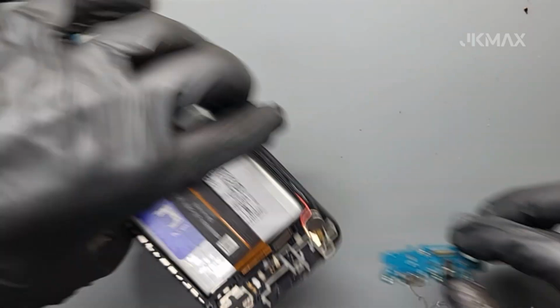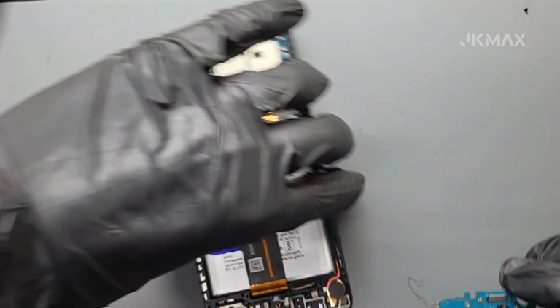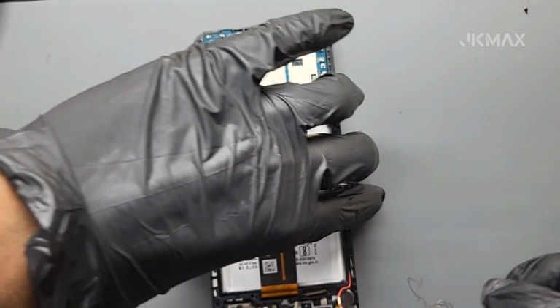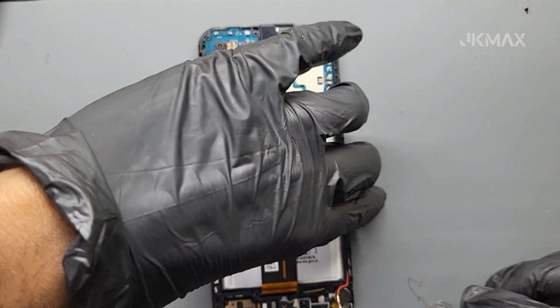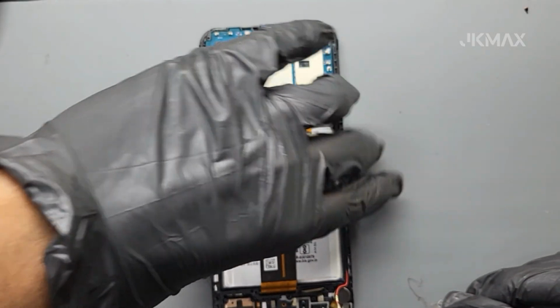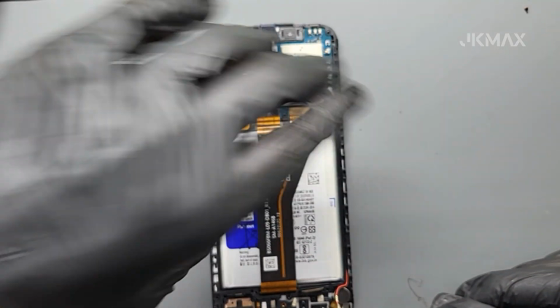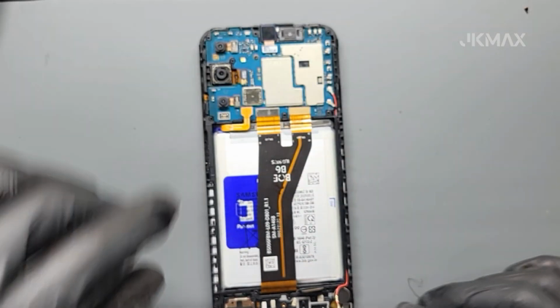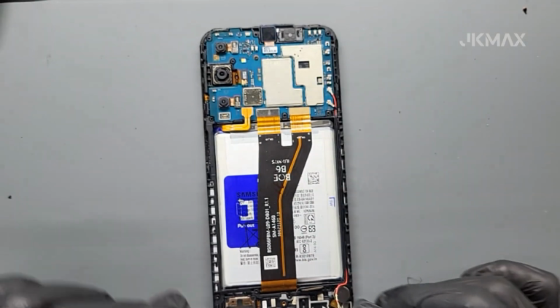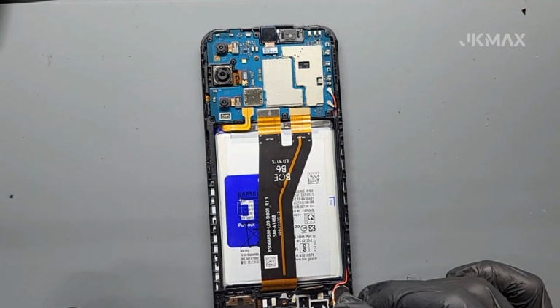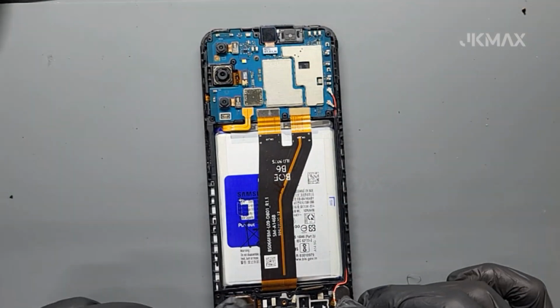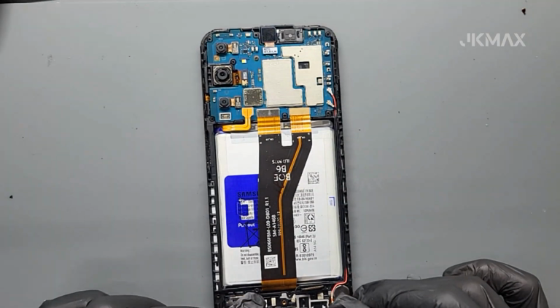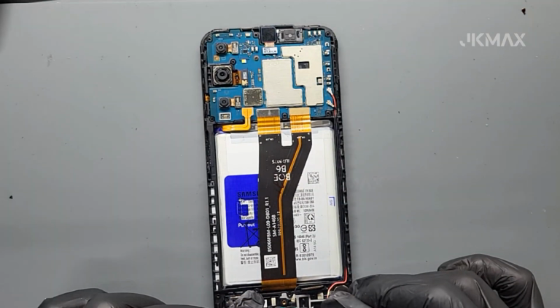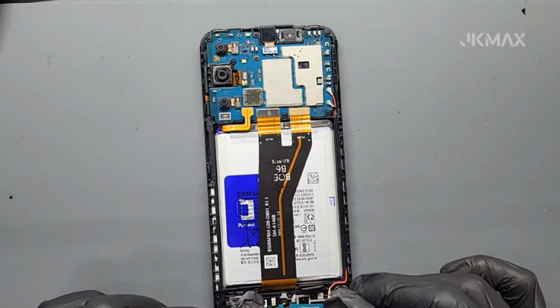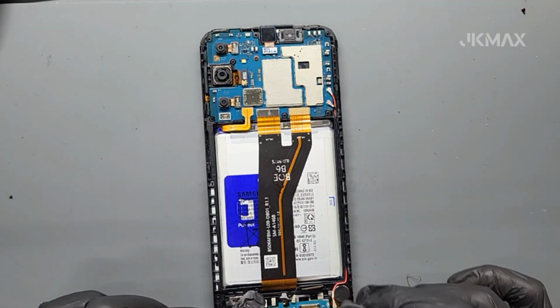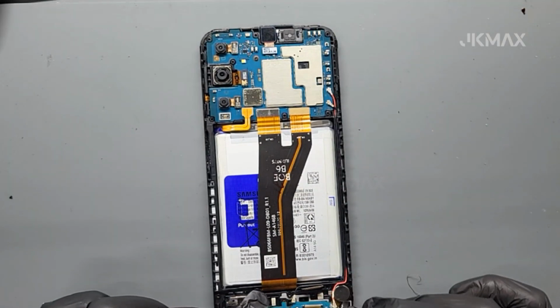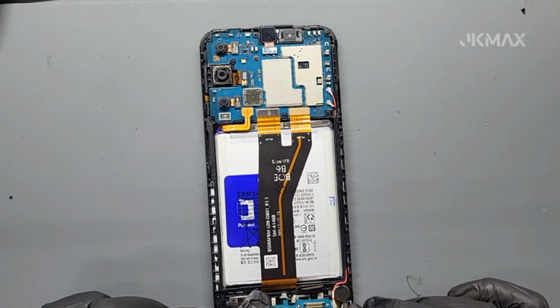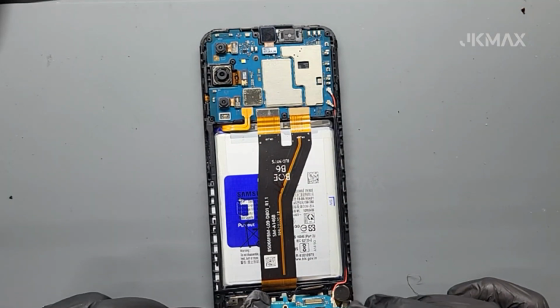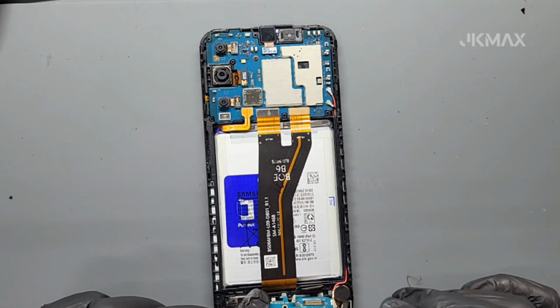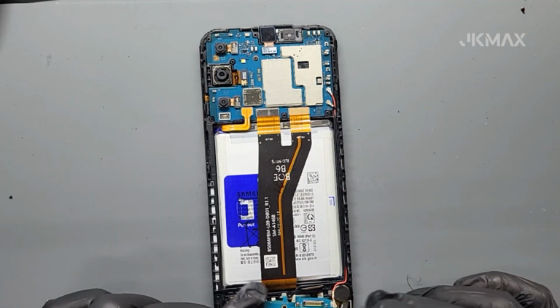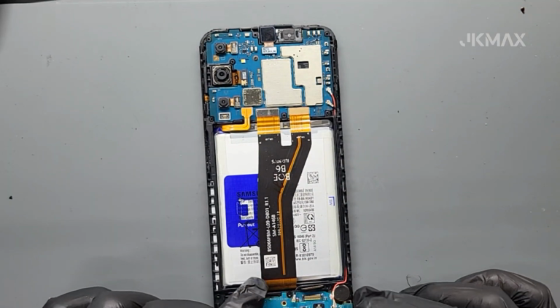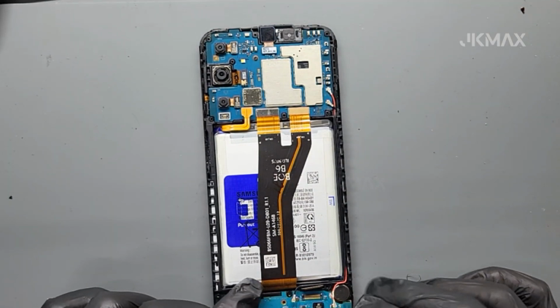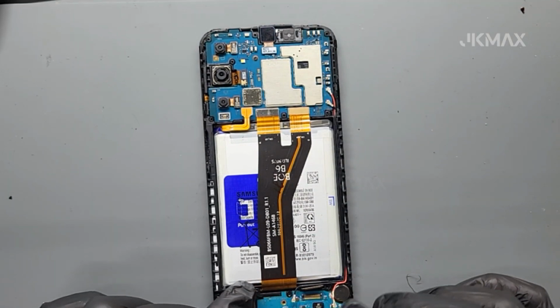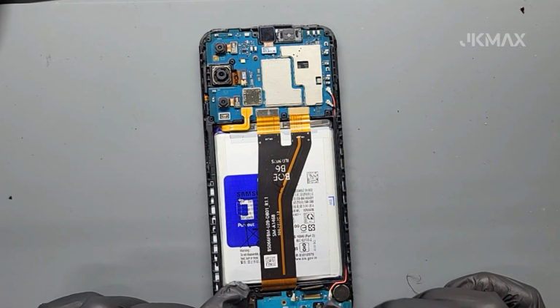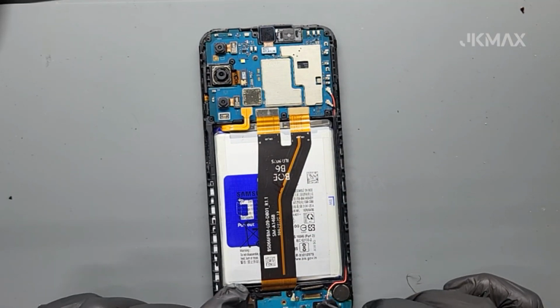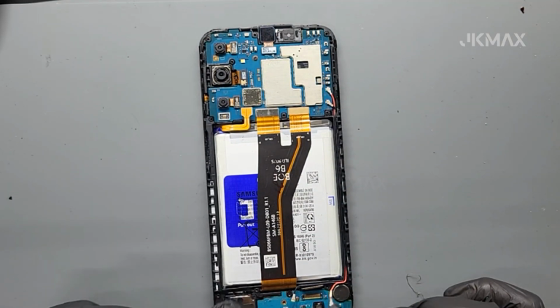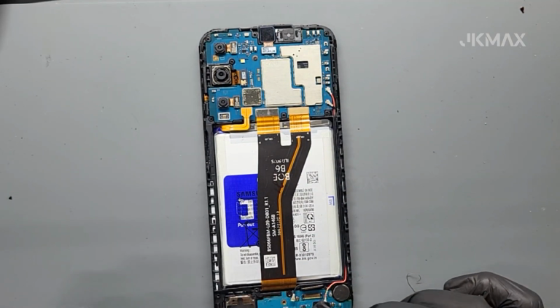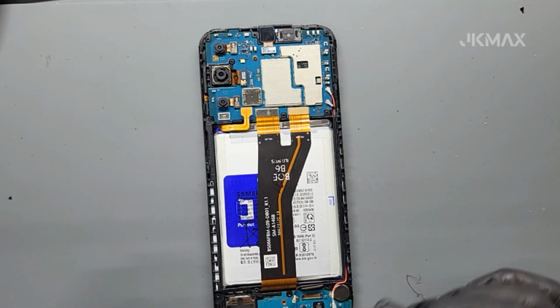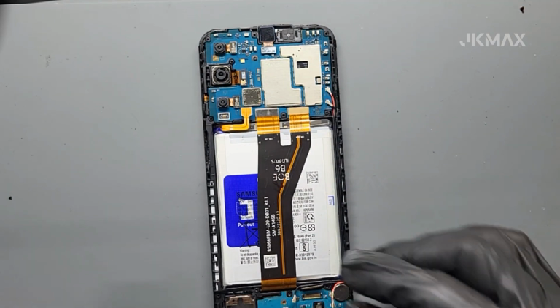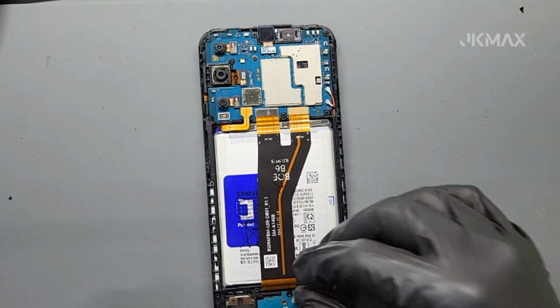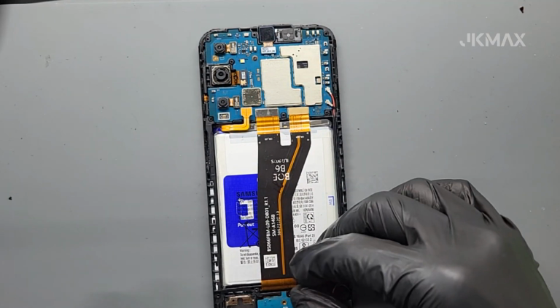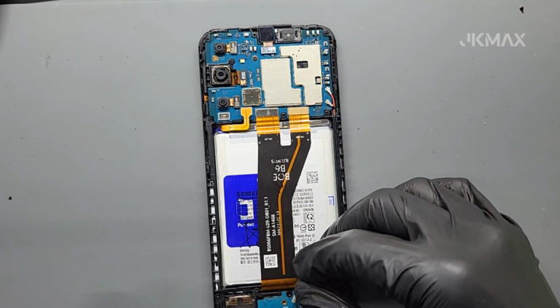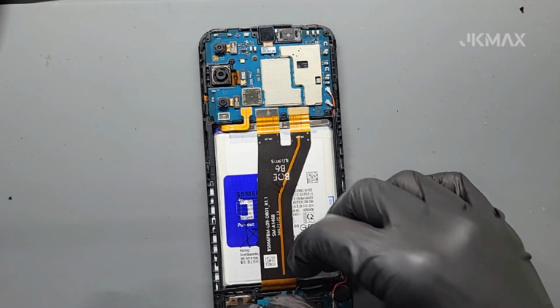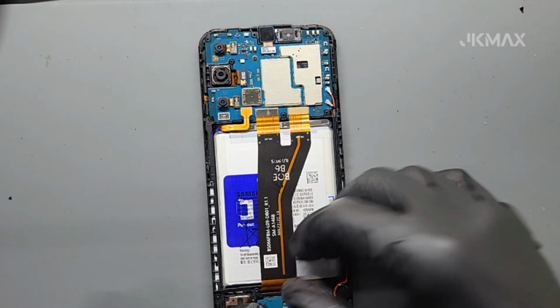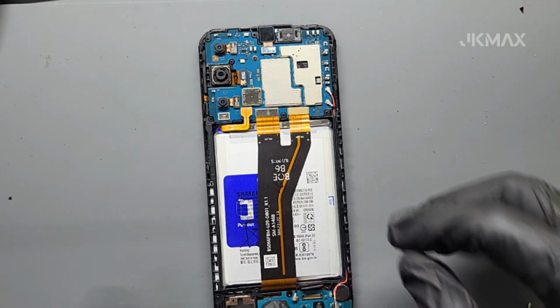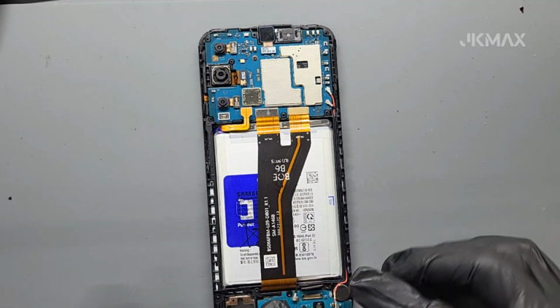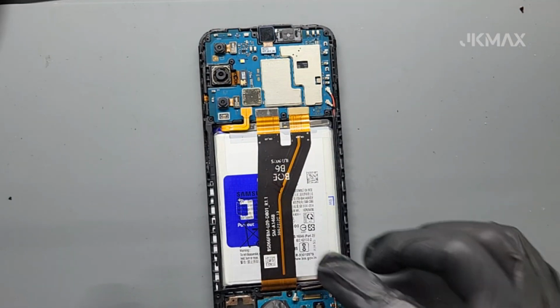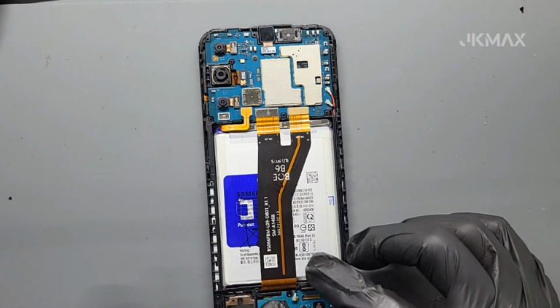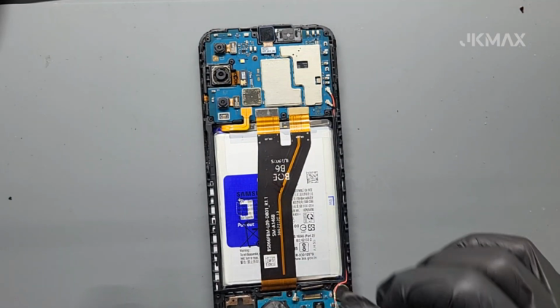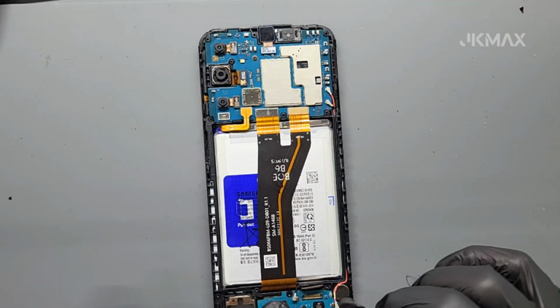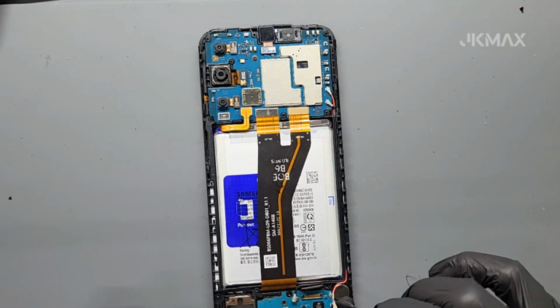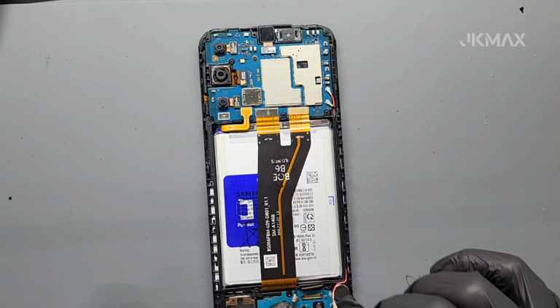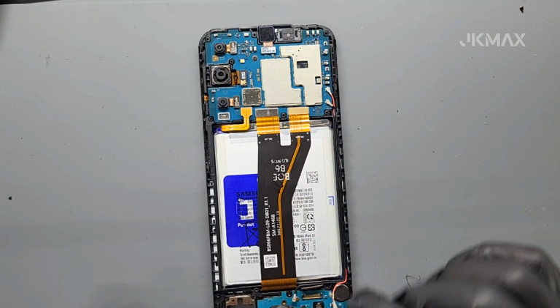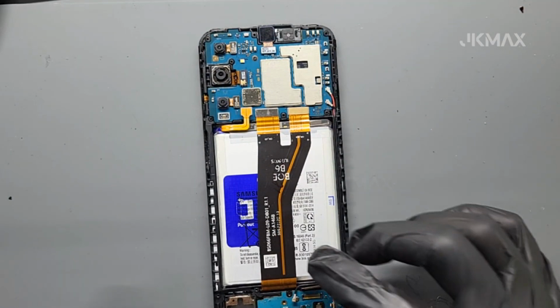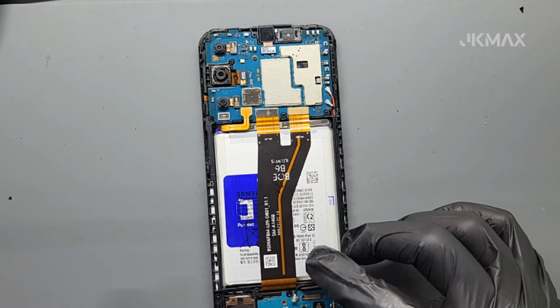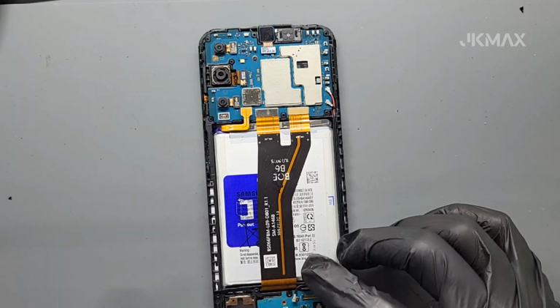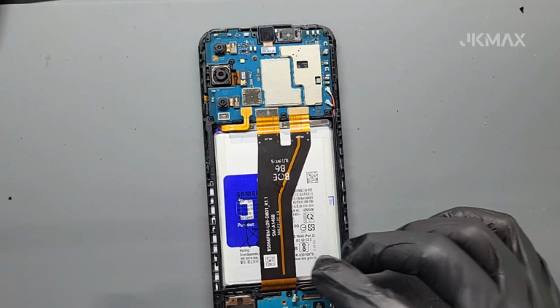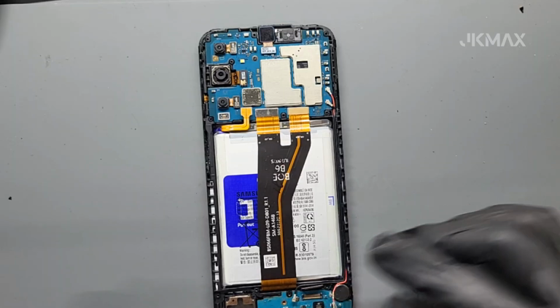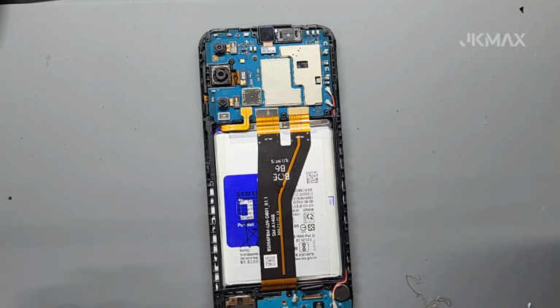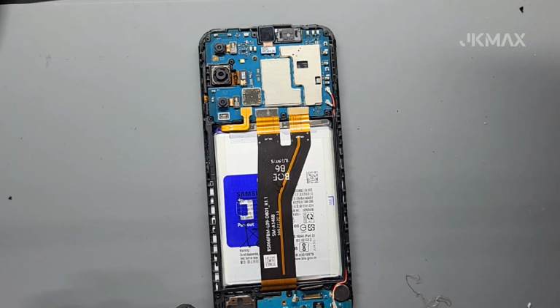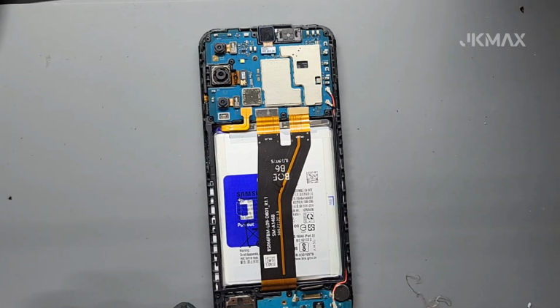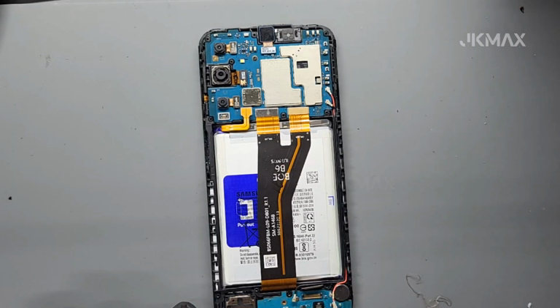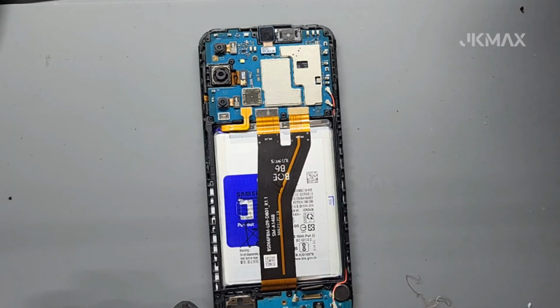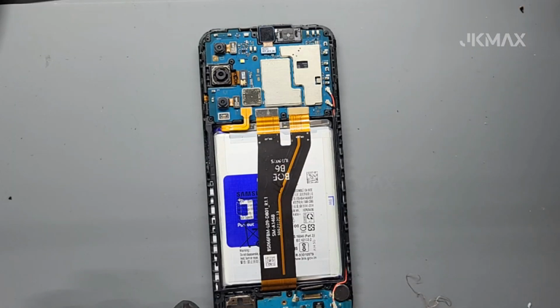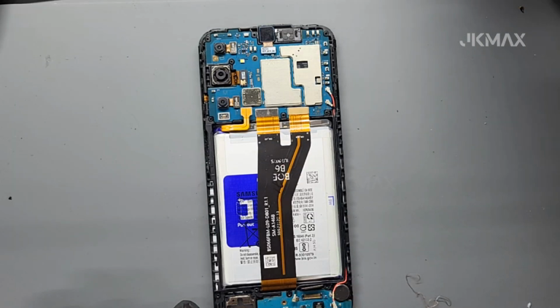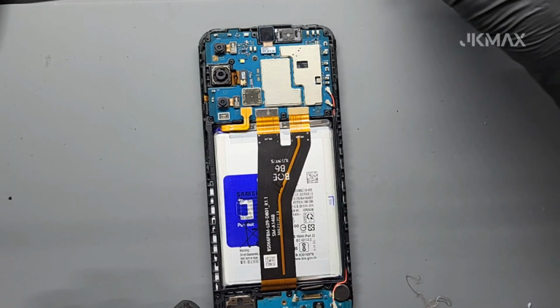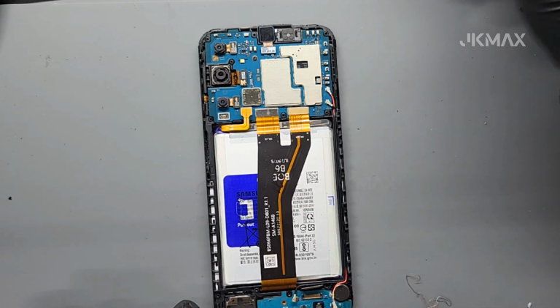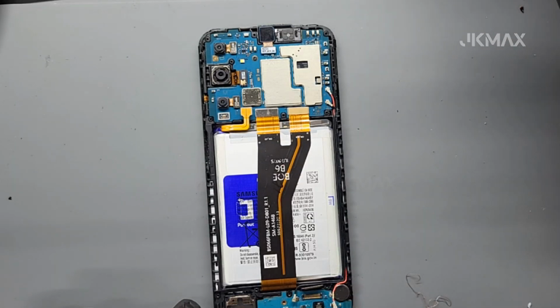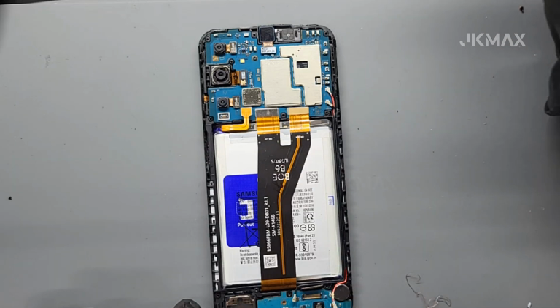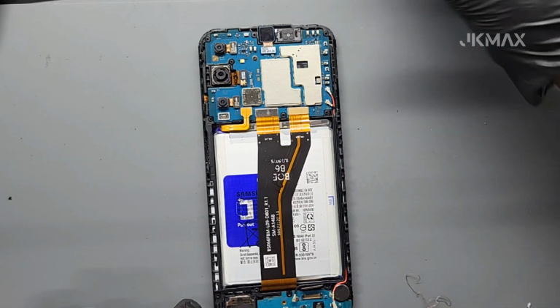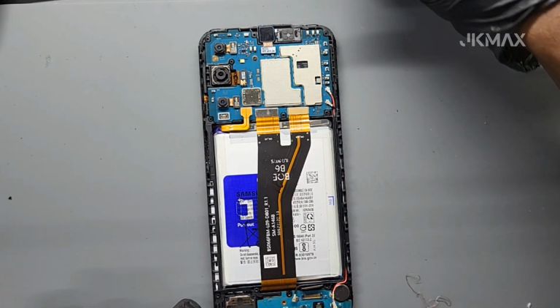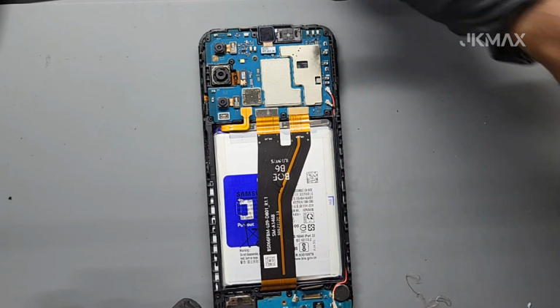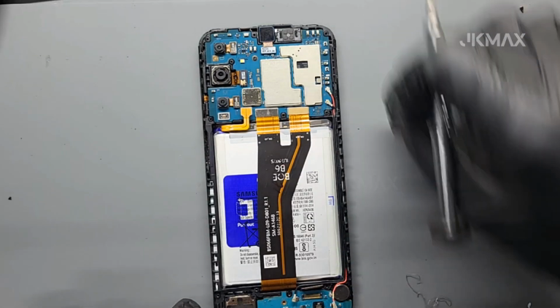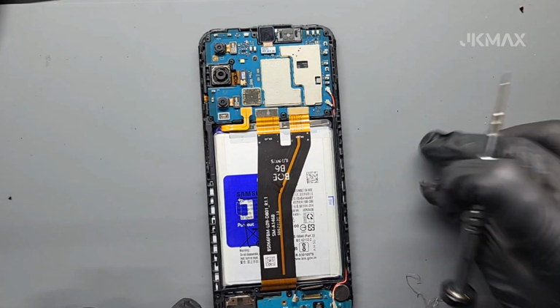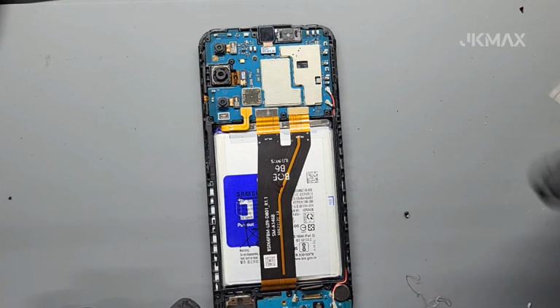Reassemble the phone by reinstalling the subboard, reconnecting all cables, securing the mid-frame, and snapping the back panel into place.